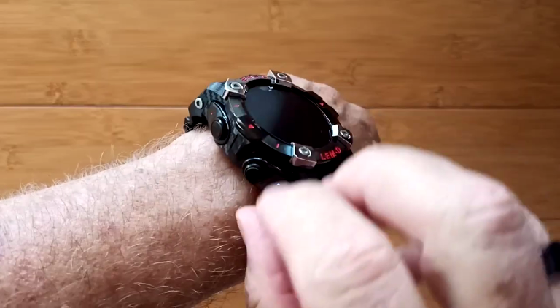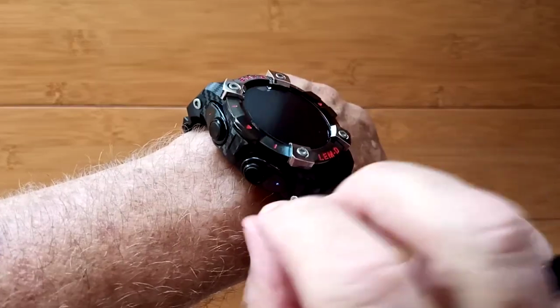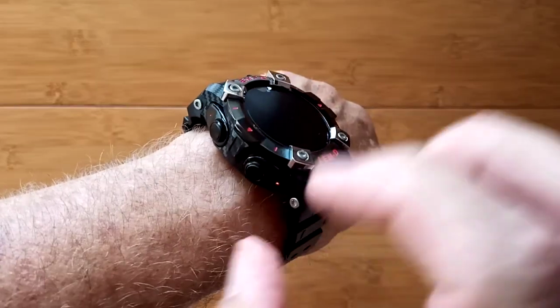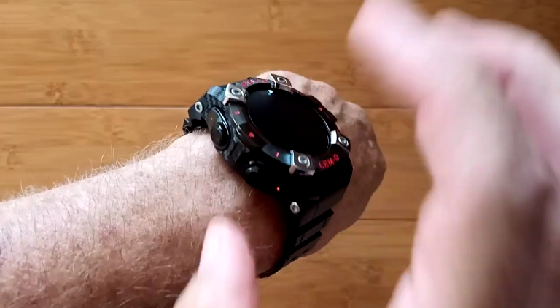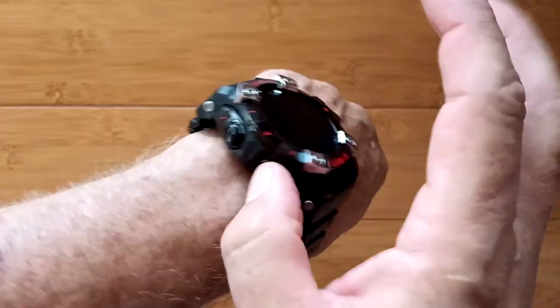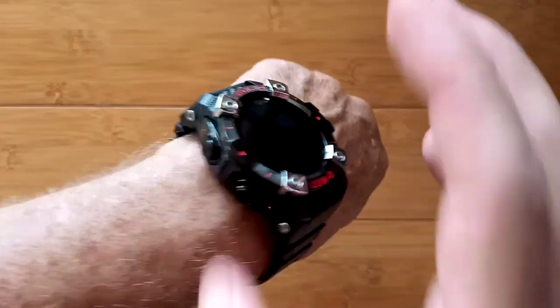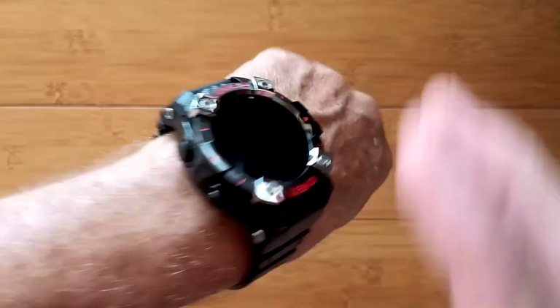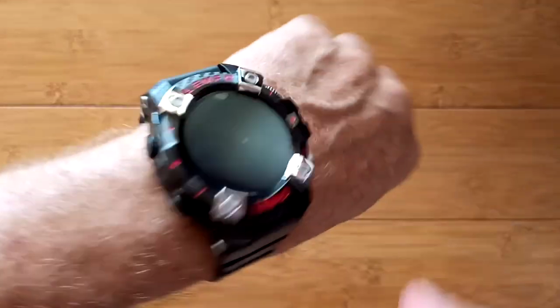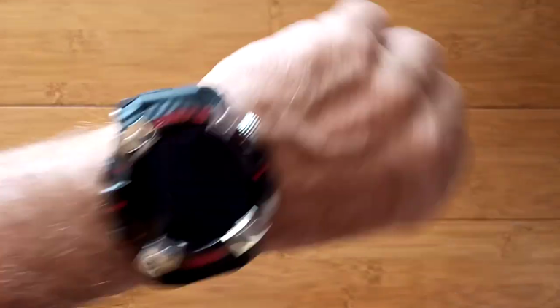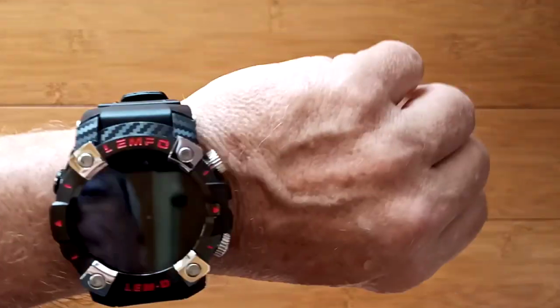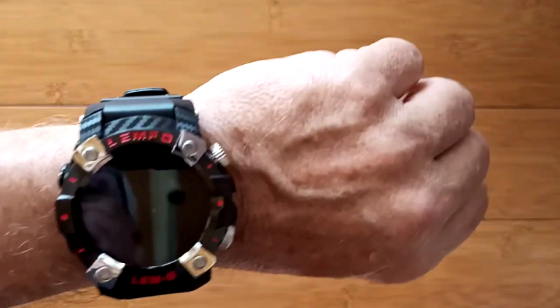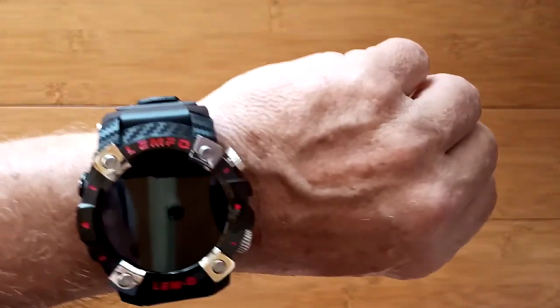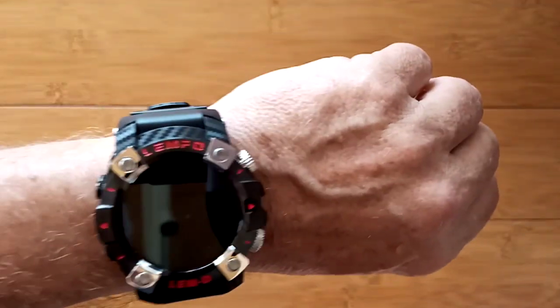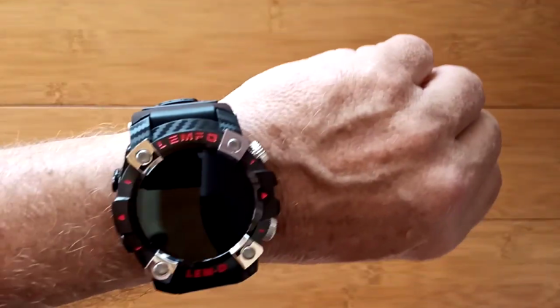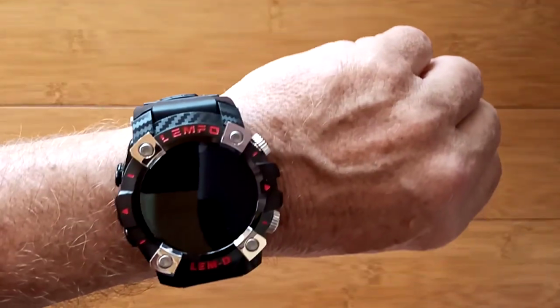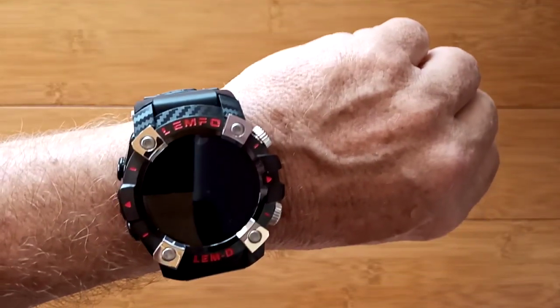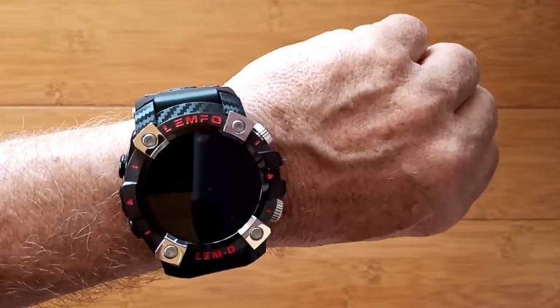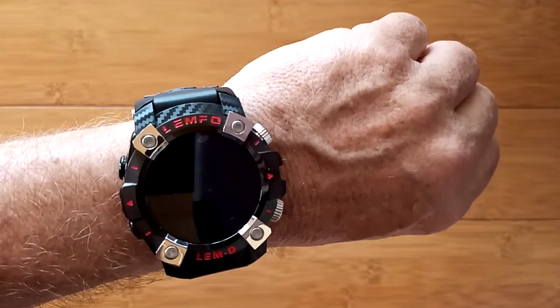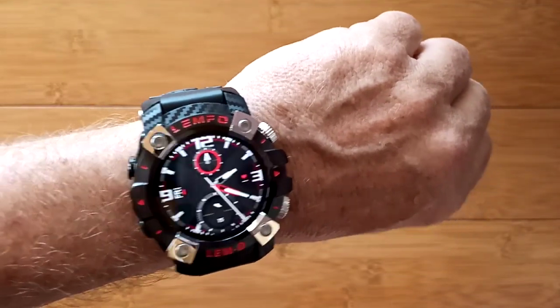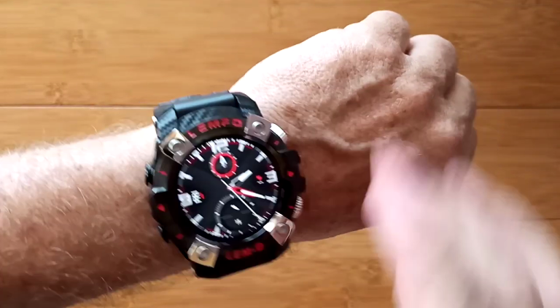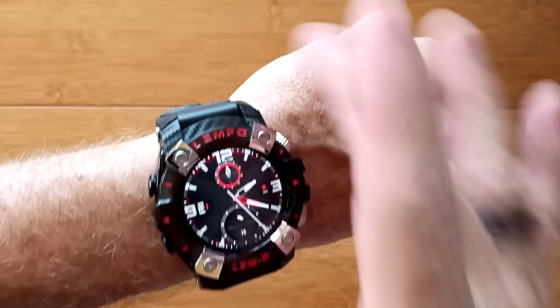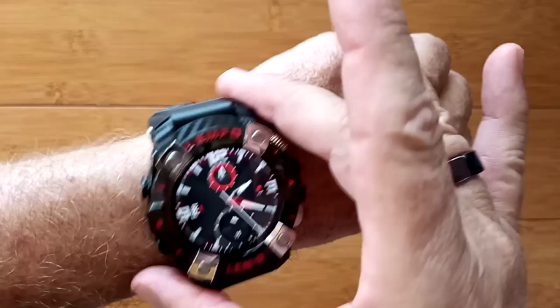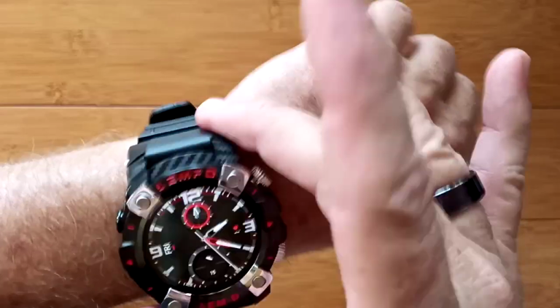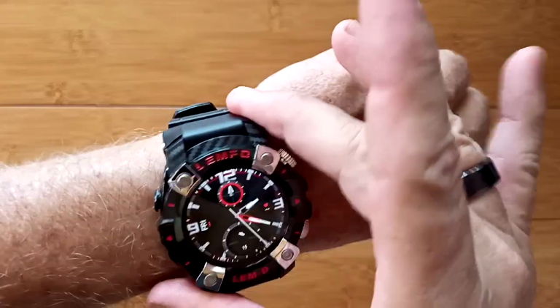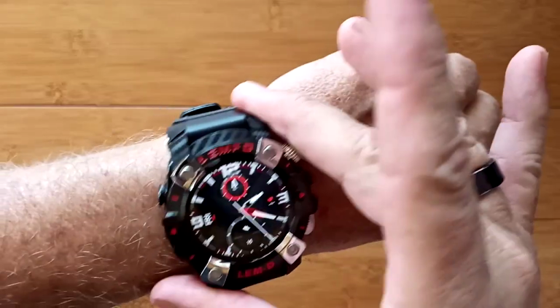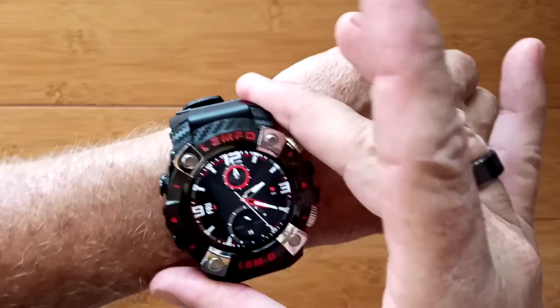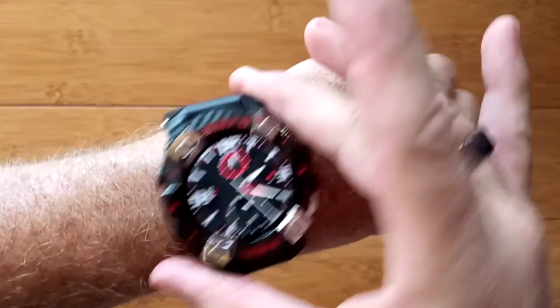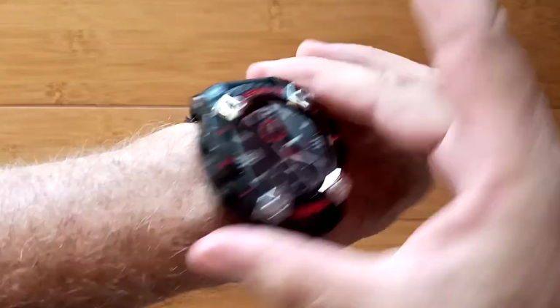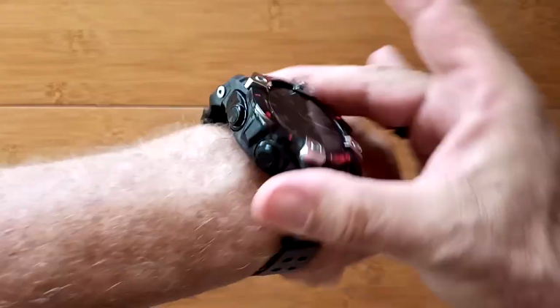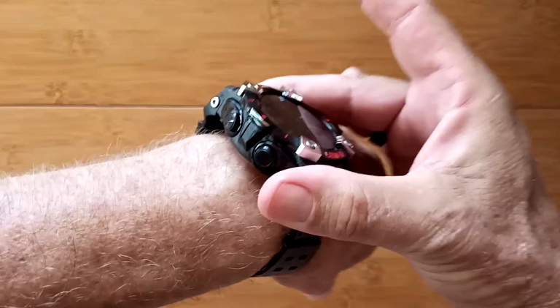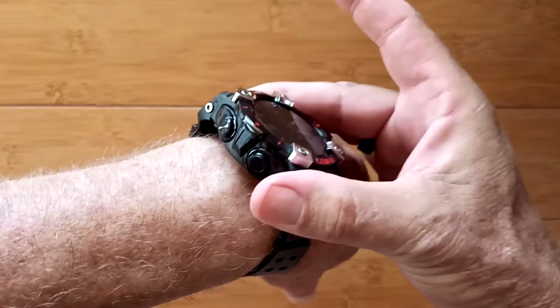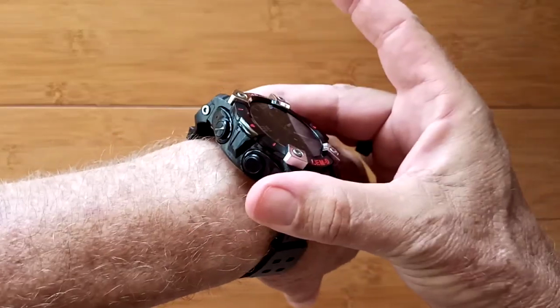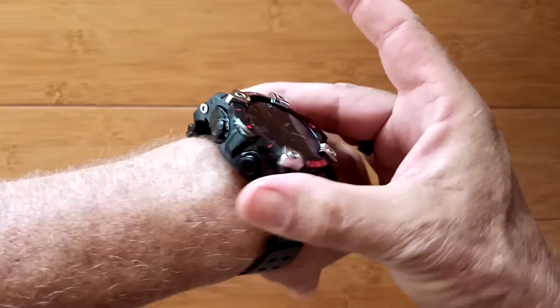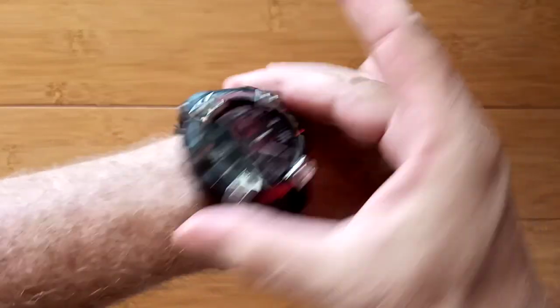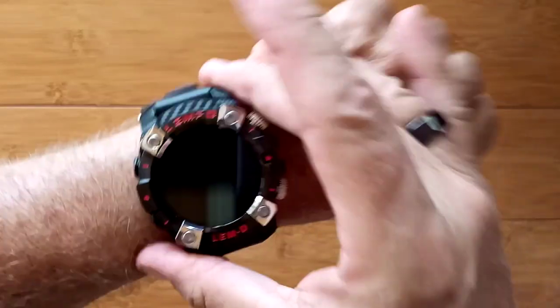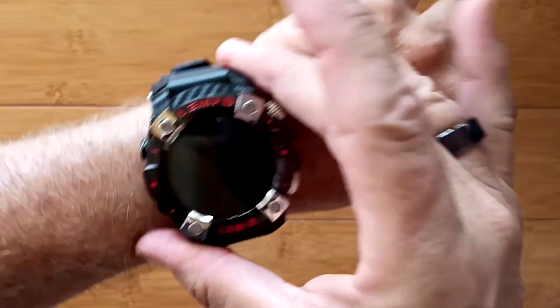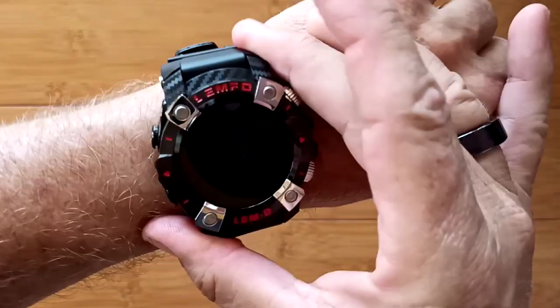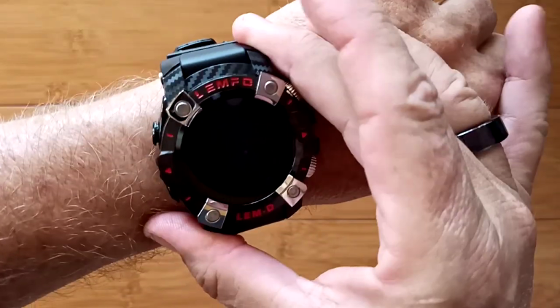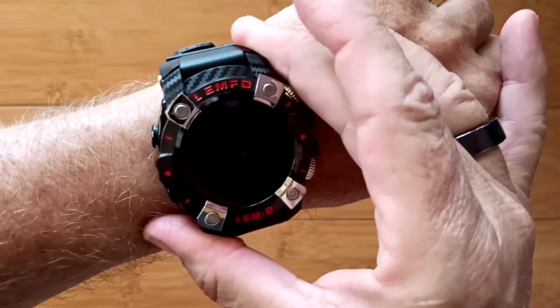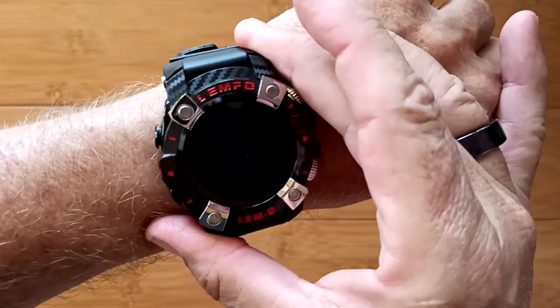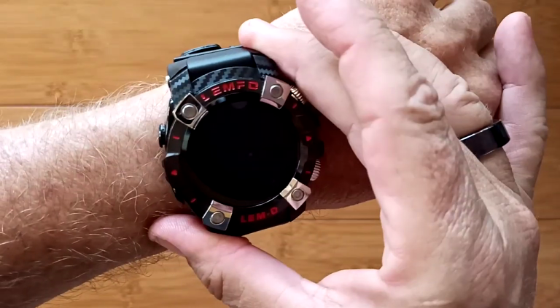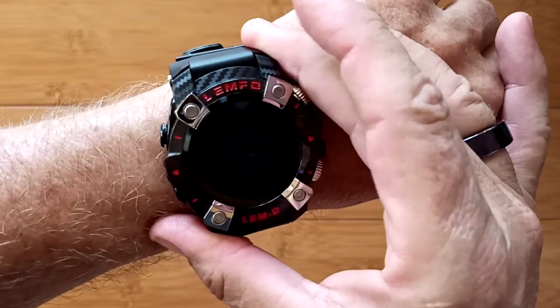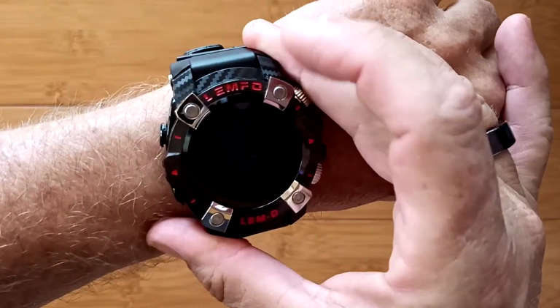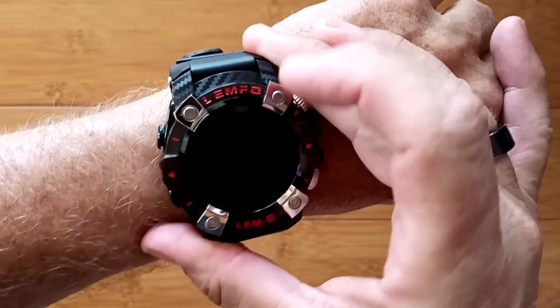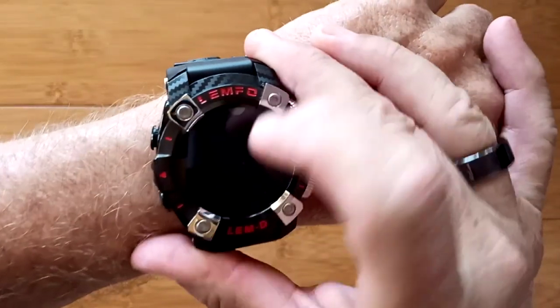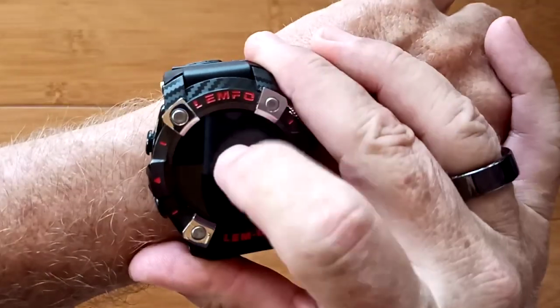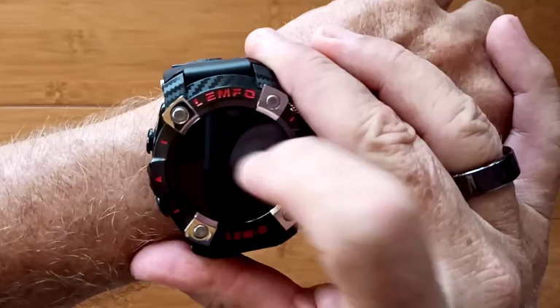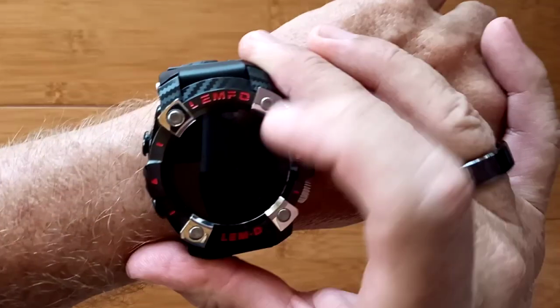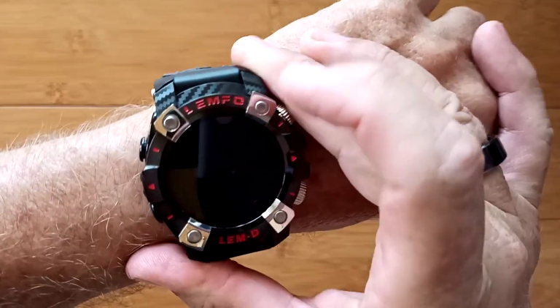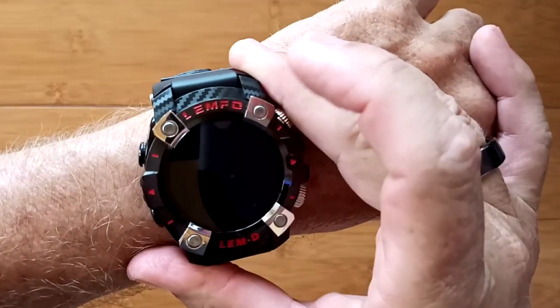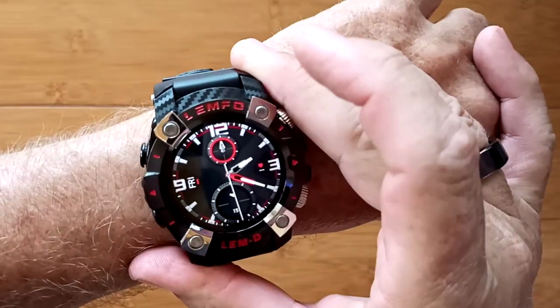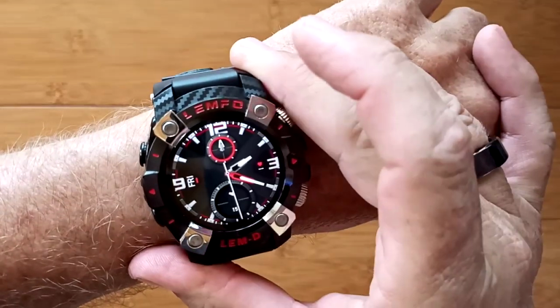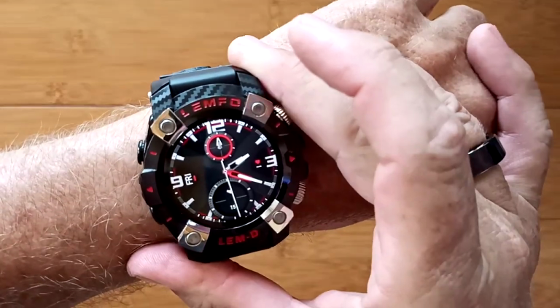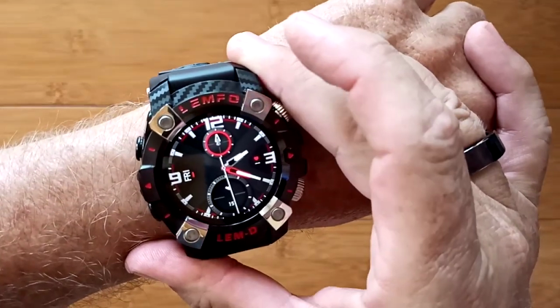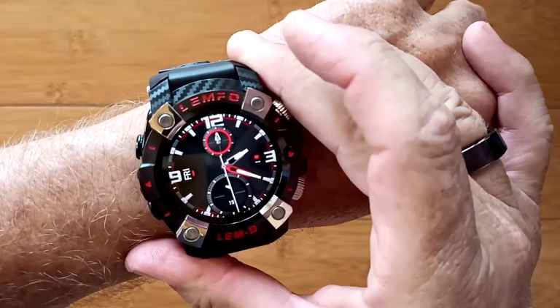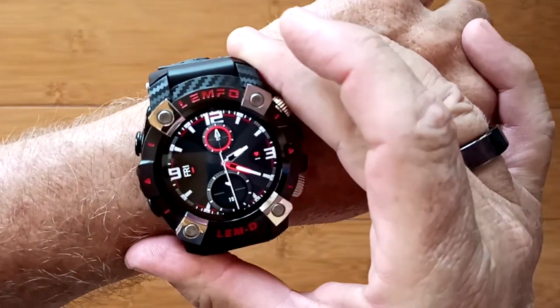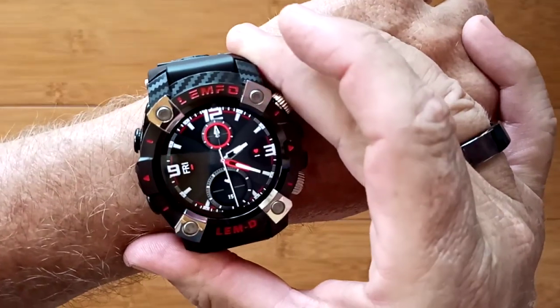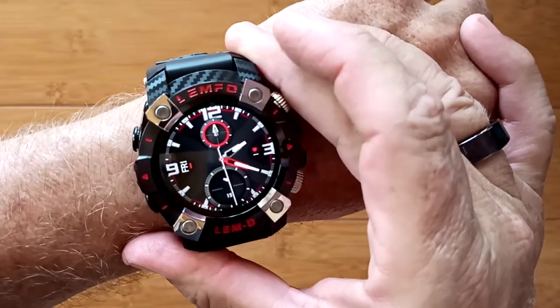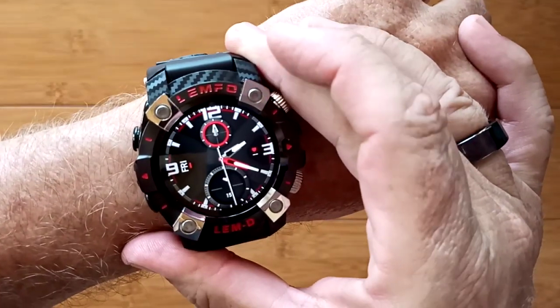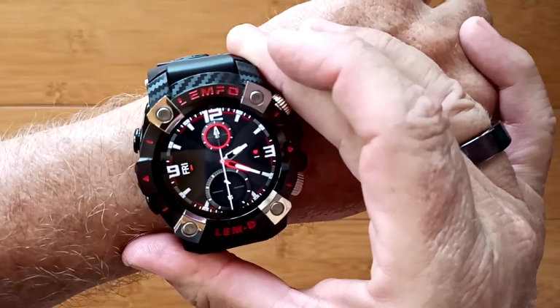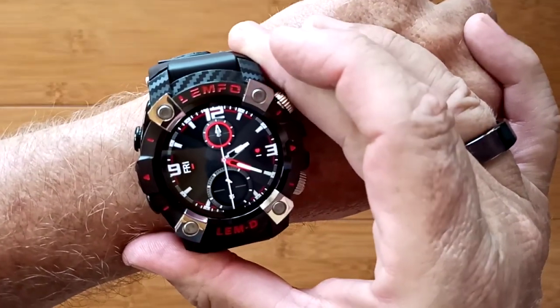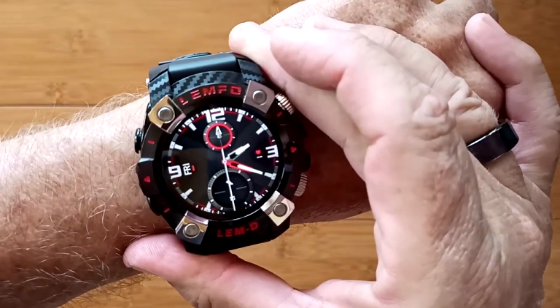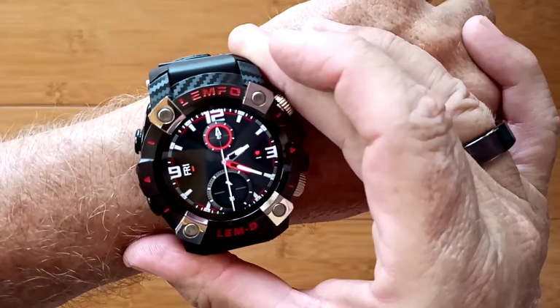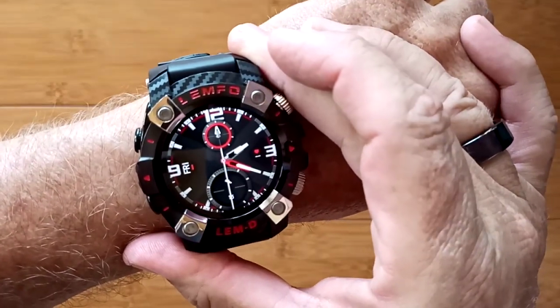All in all, it's a really nice watch — a full-on smartwatch, the Lympho LEMD. Check it out.